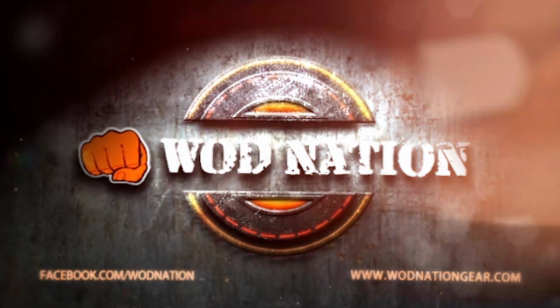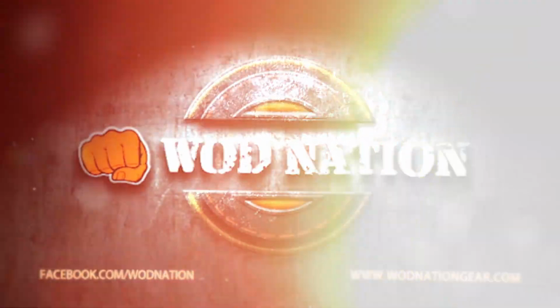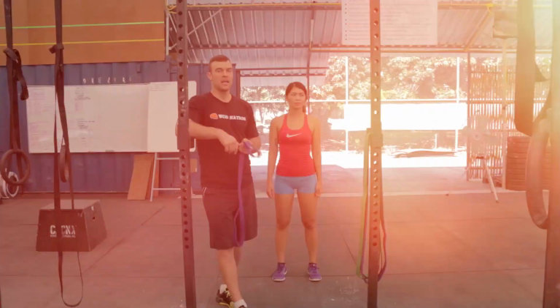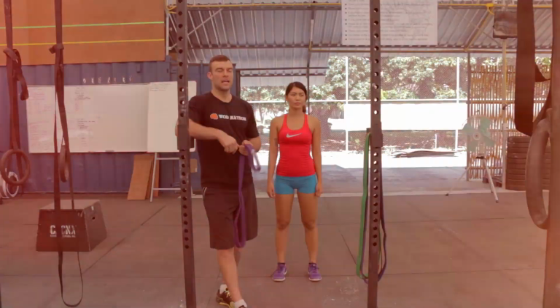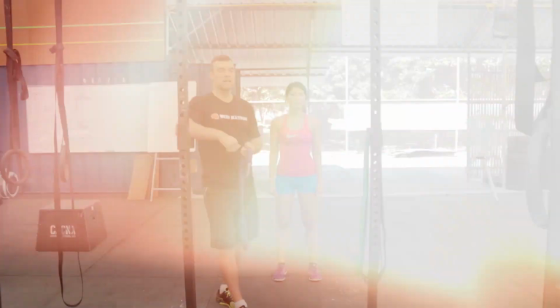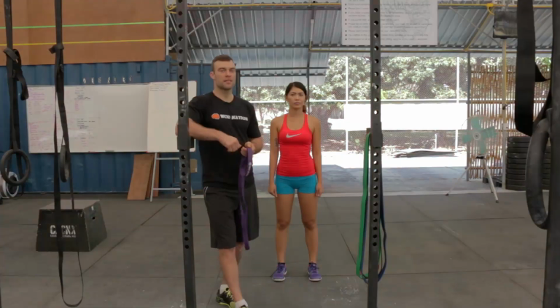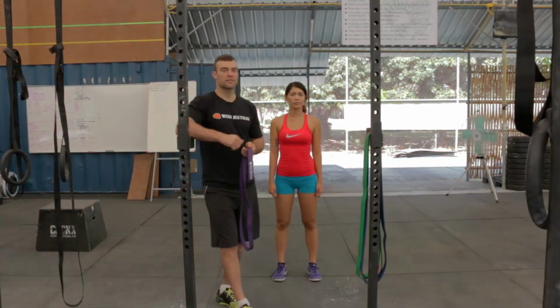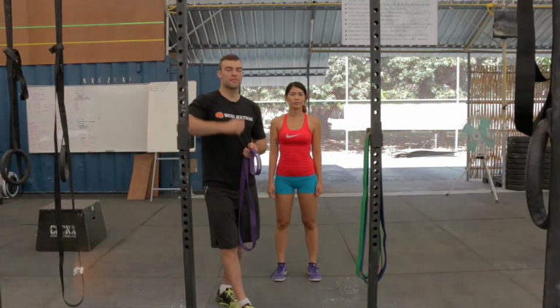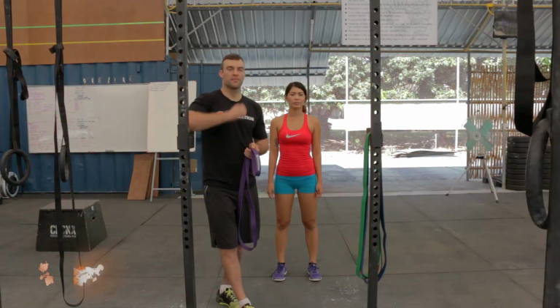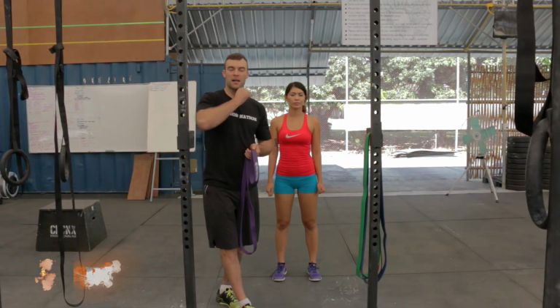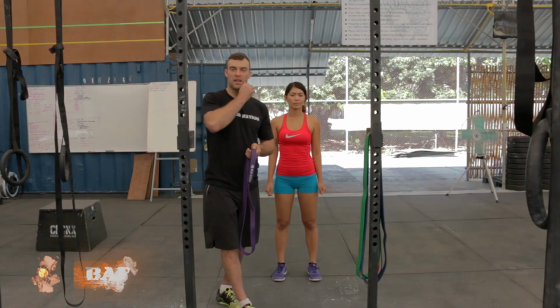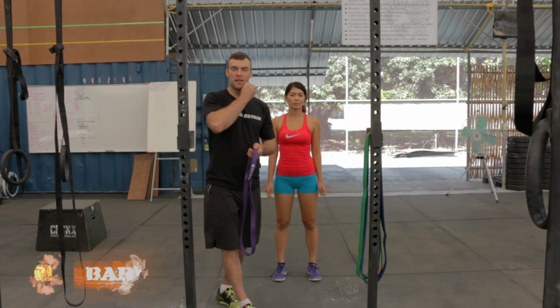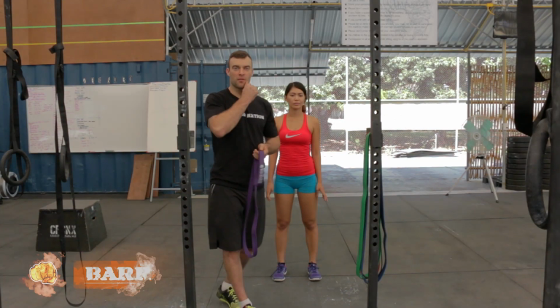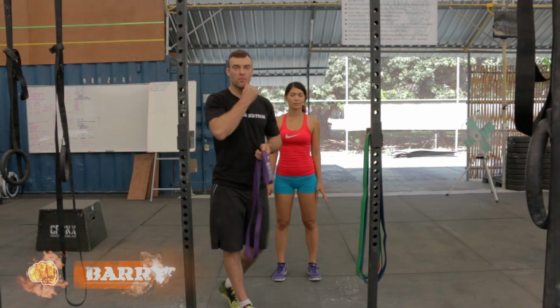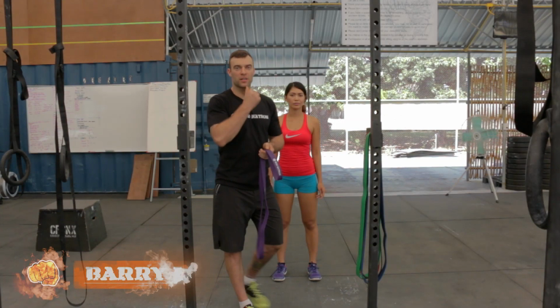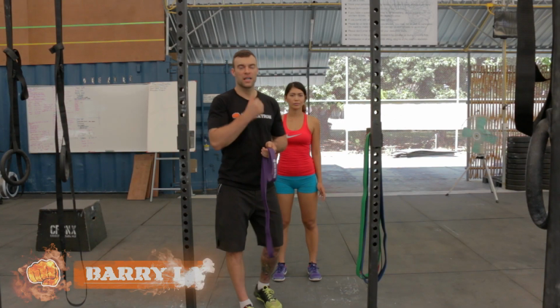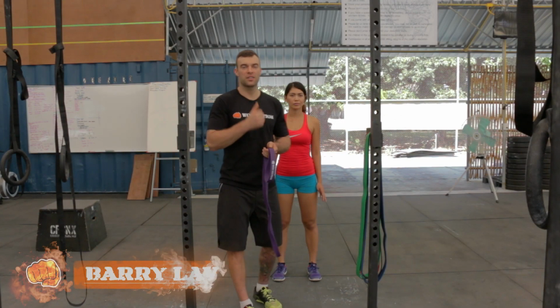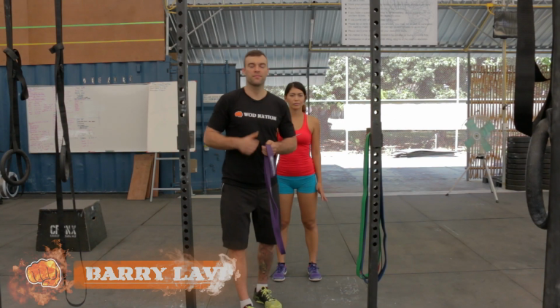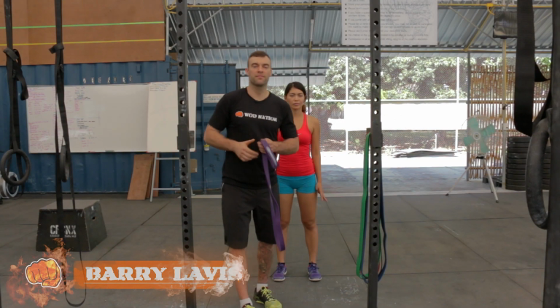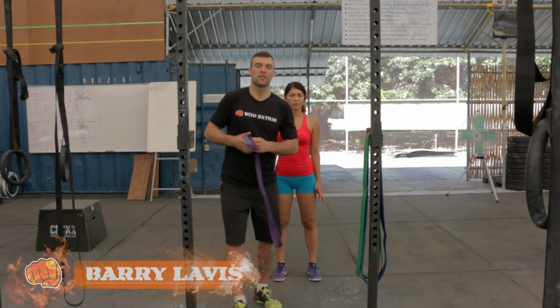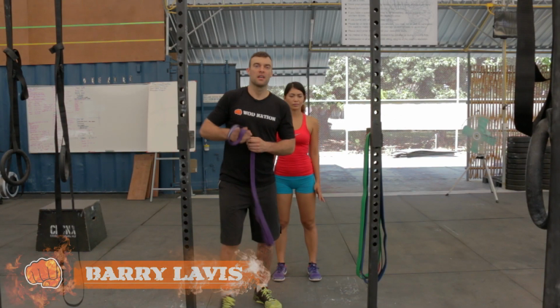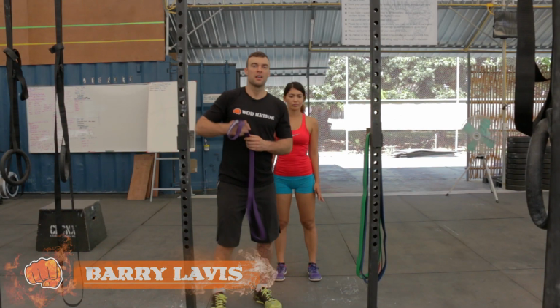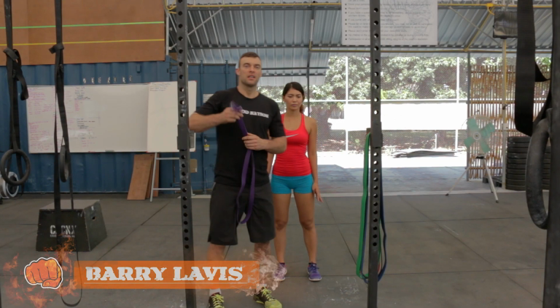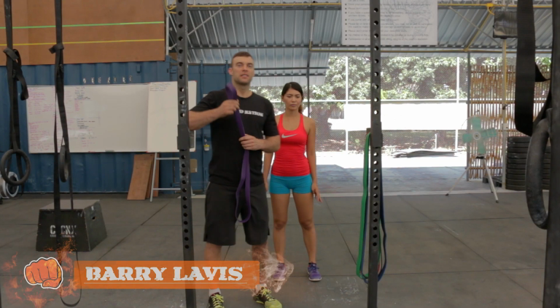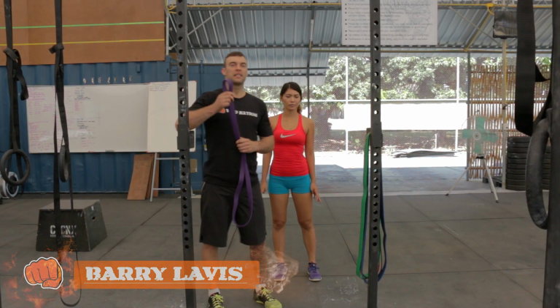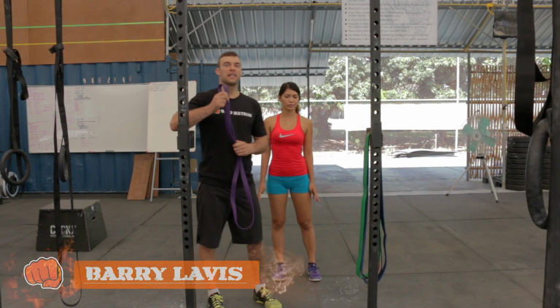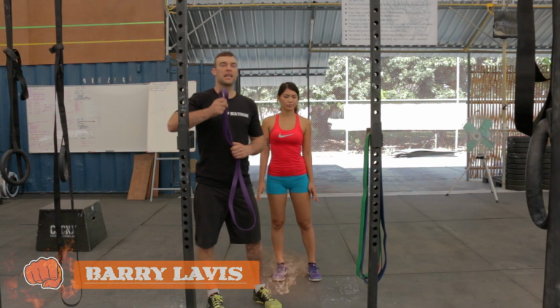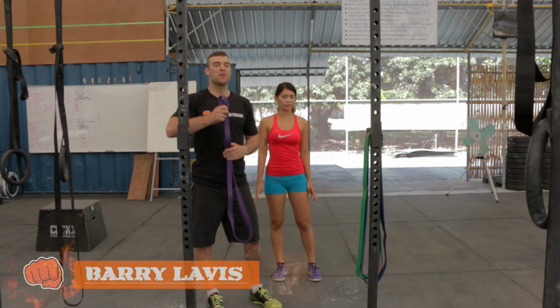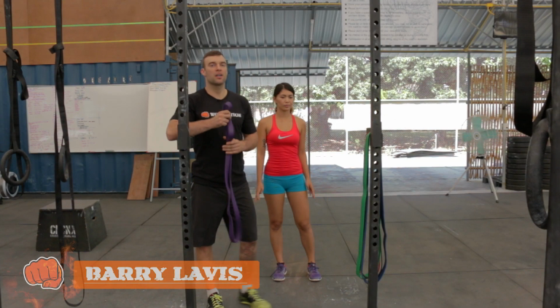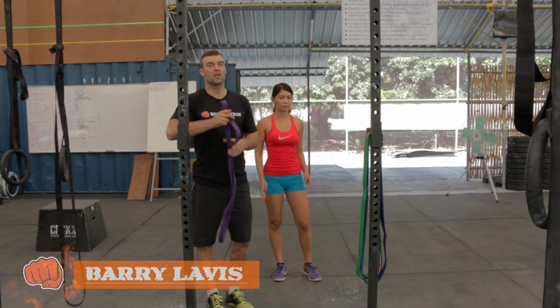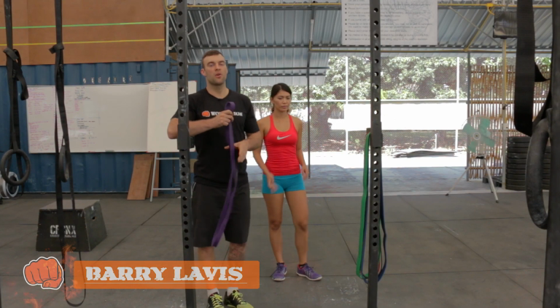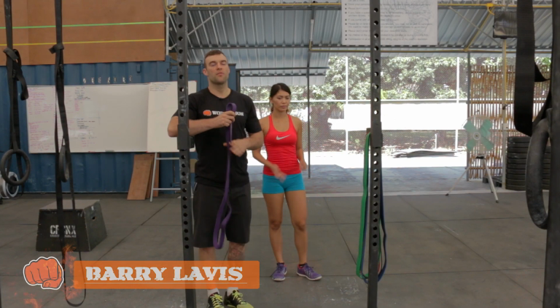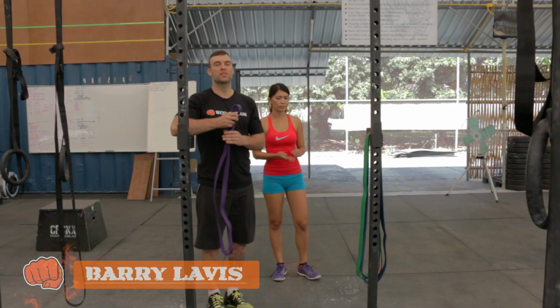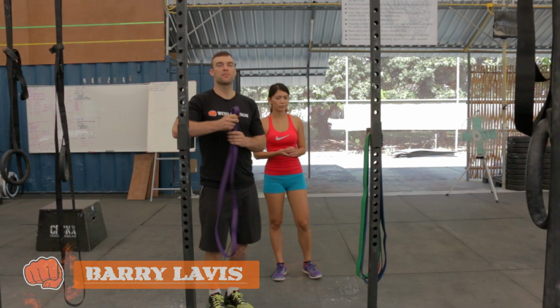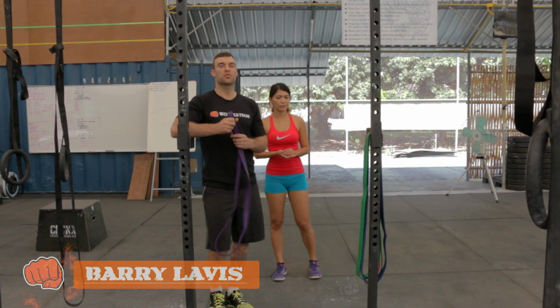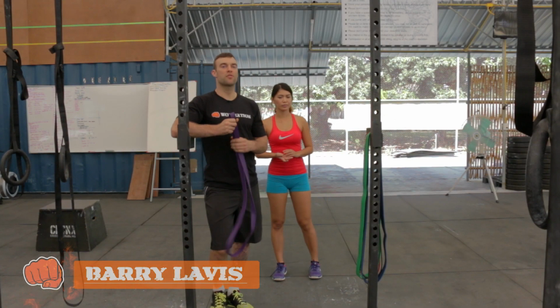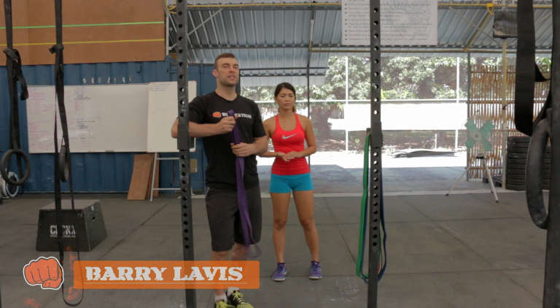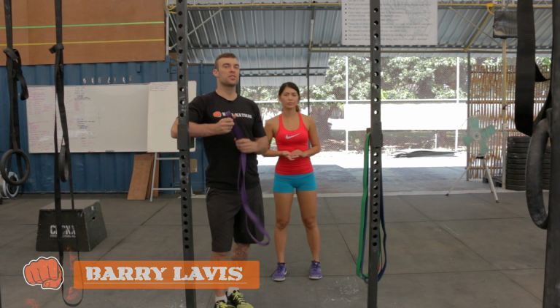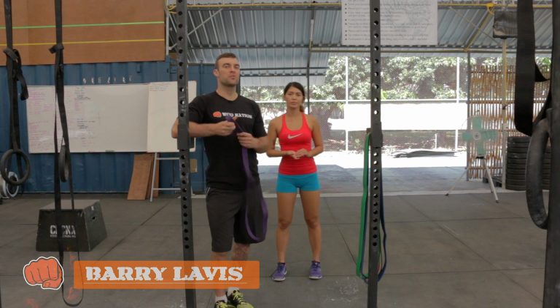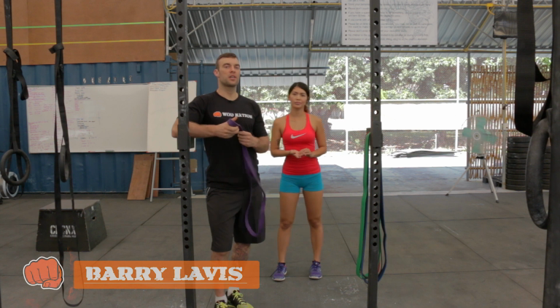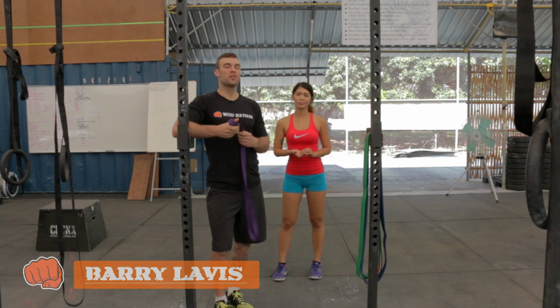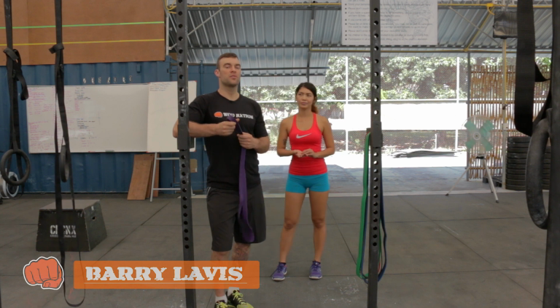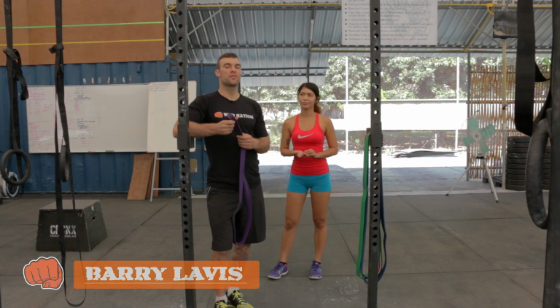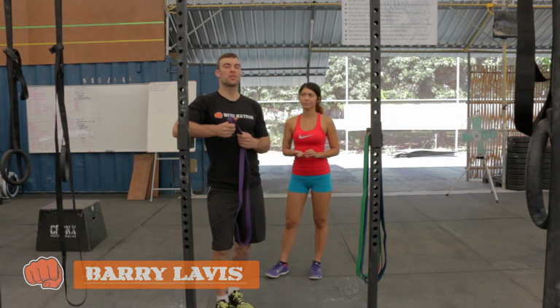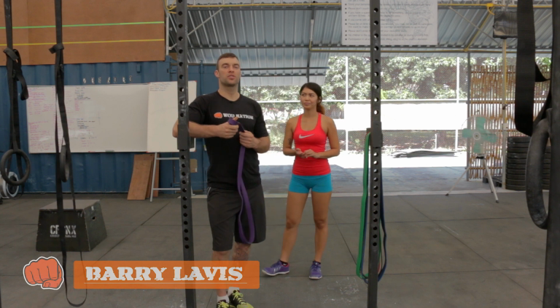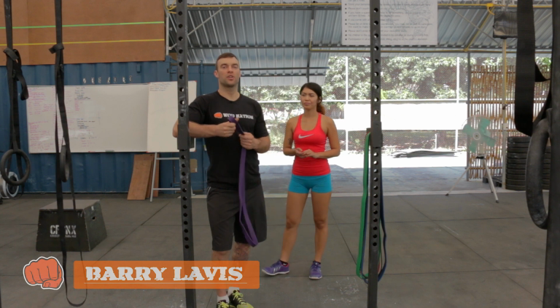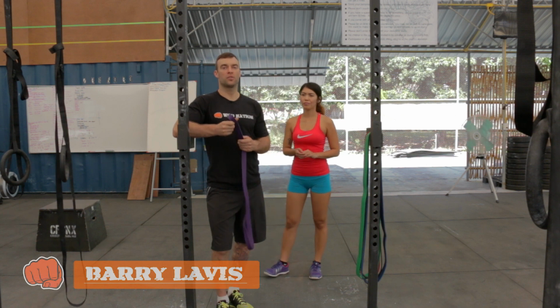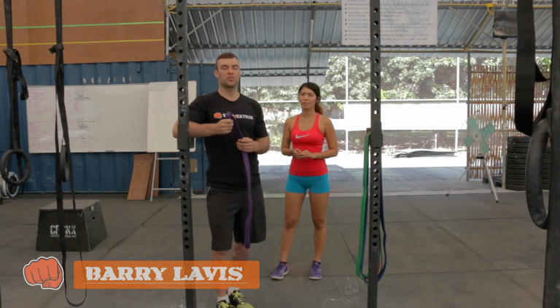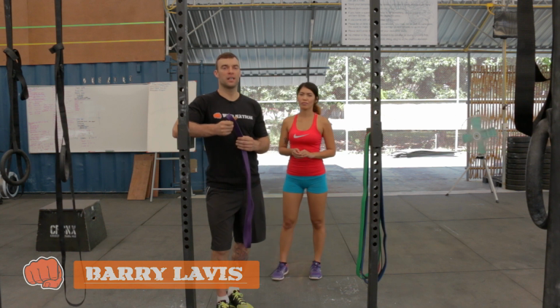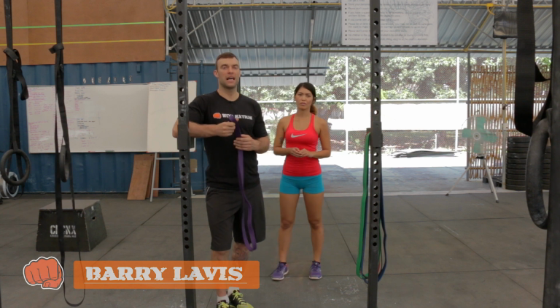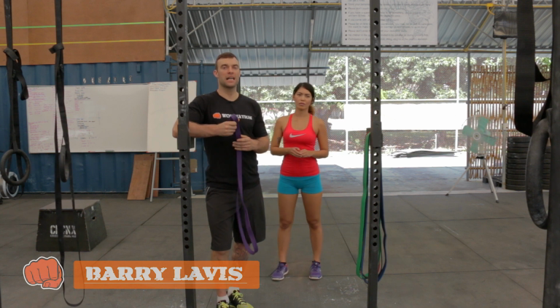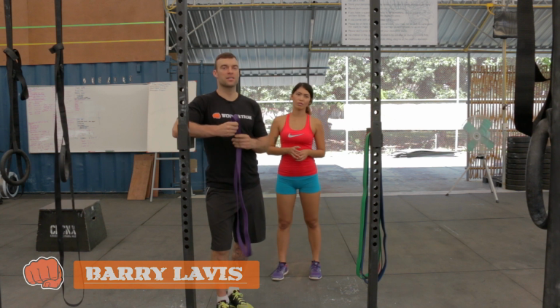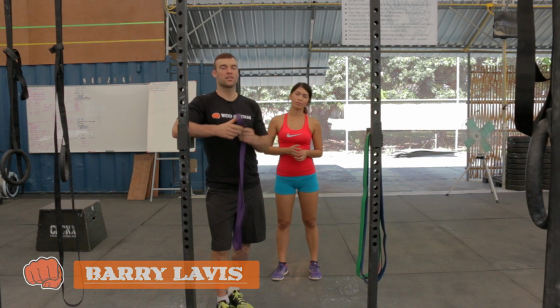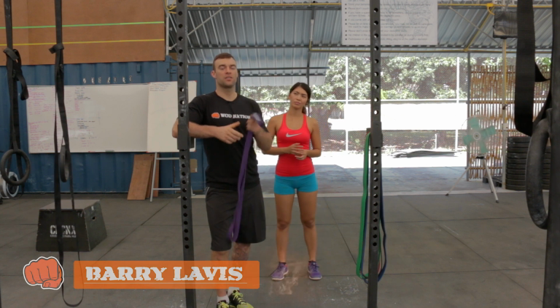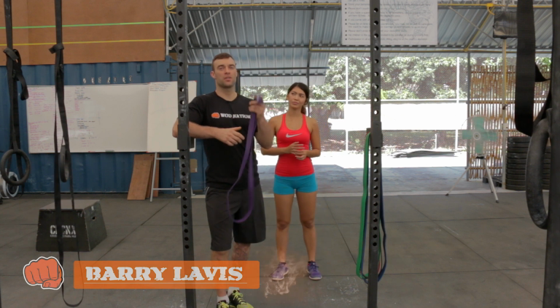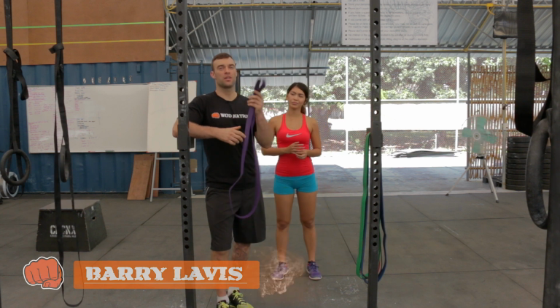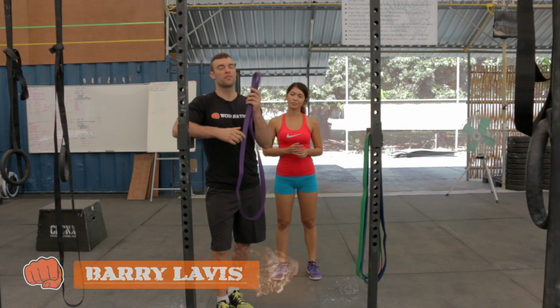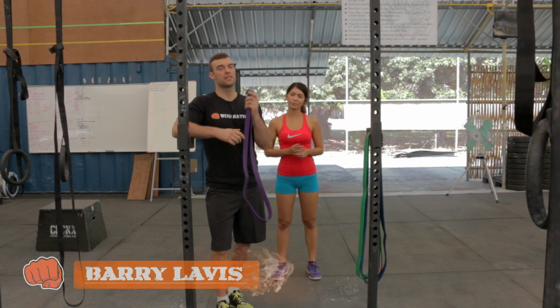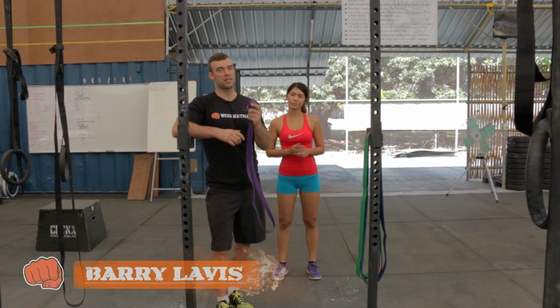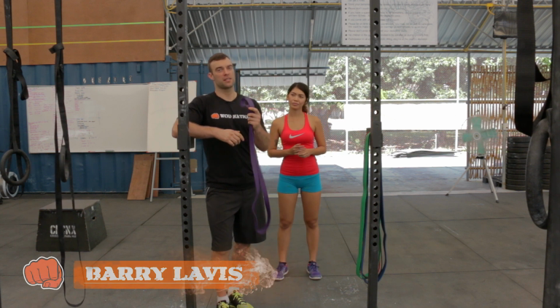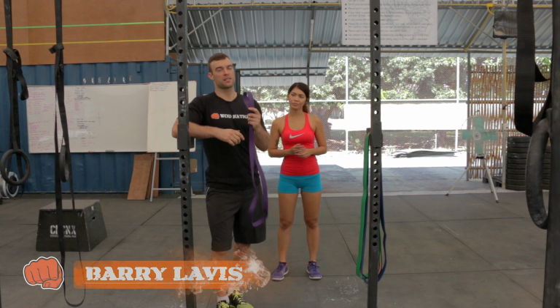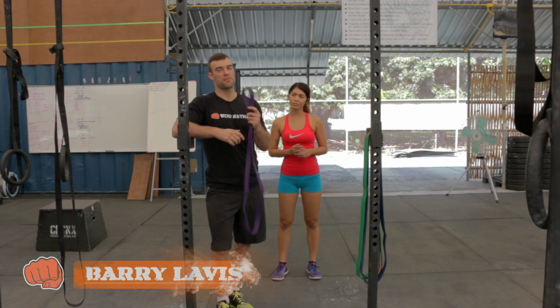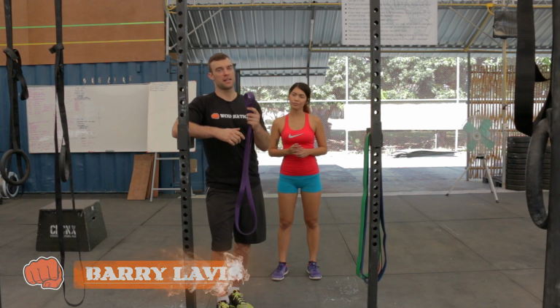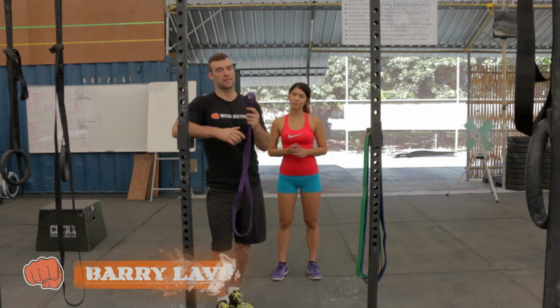Hey guys, Barry here from Ward Nation. Today we're going to go over some stretches we can use for the shoulder and the lats using the resistance bands.